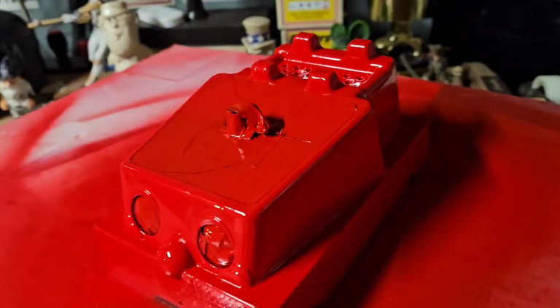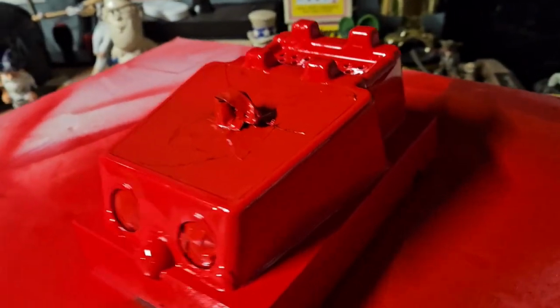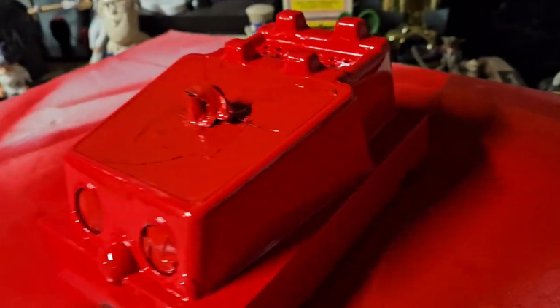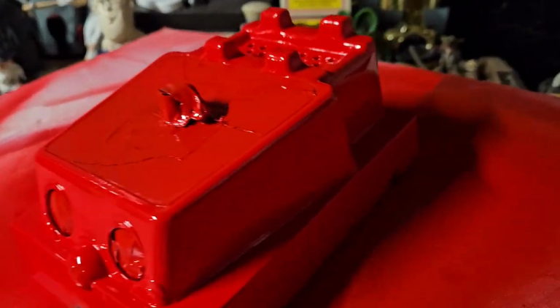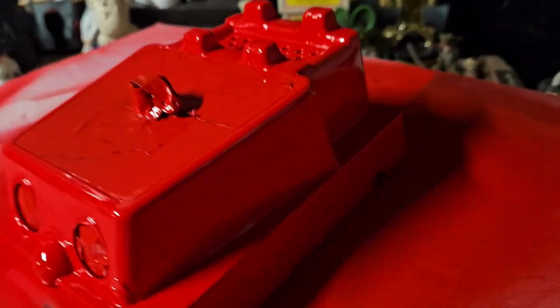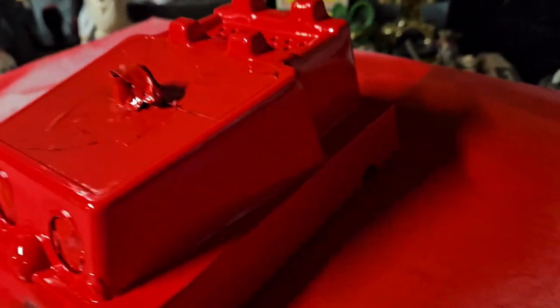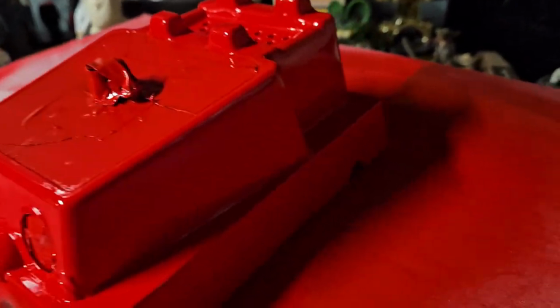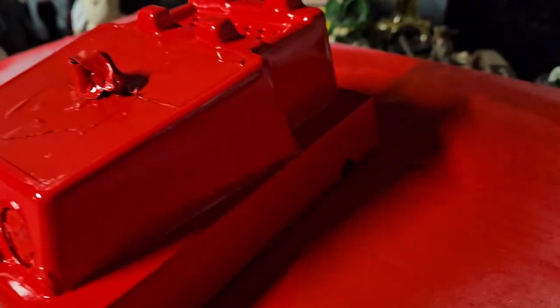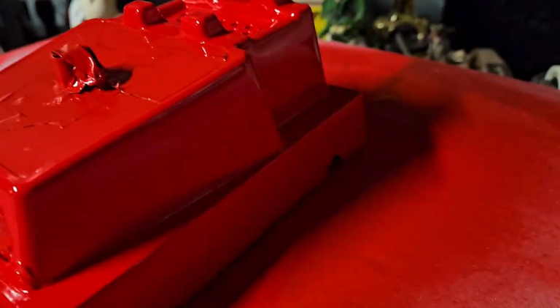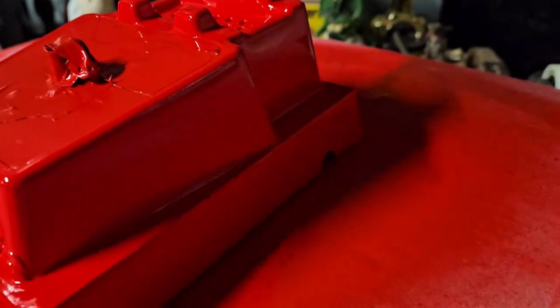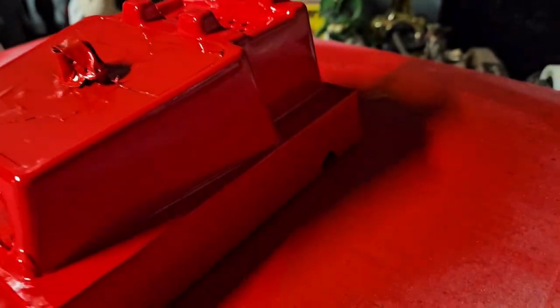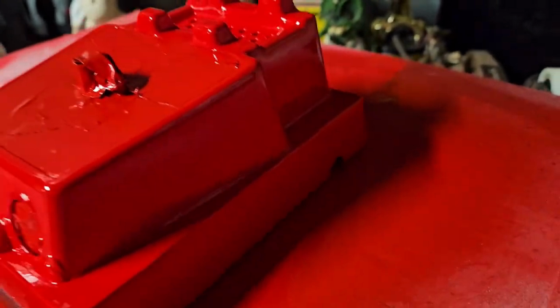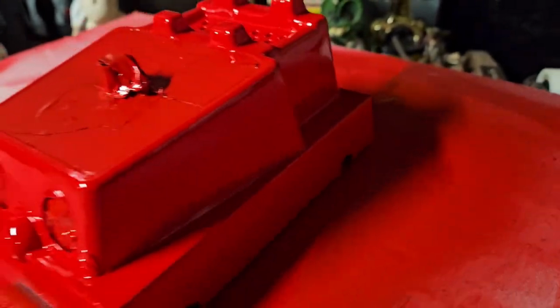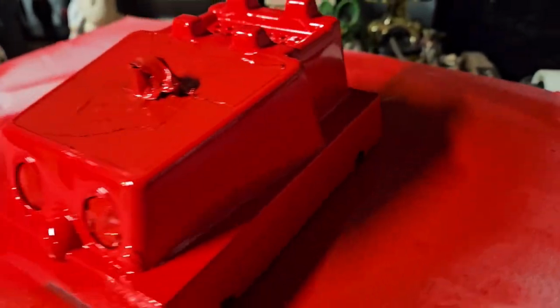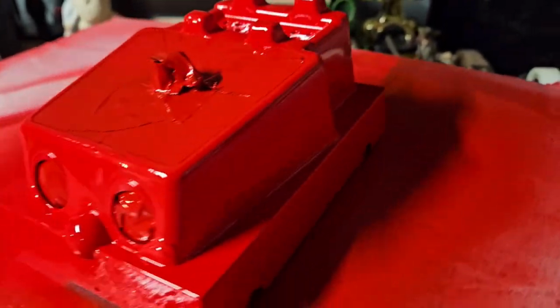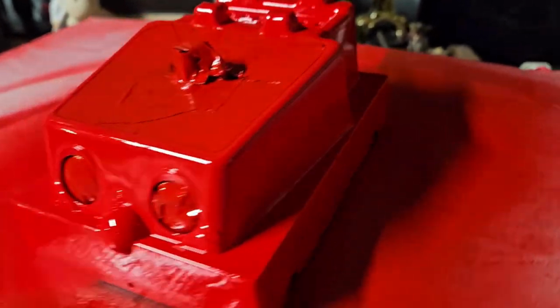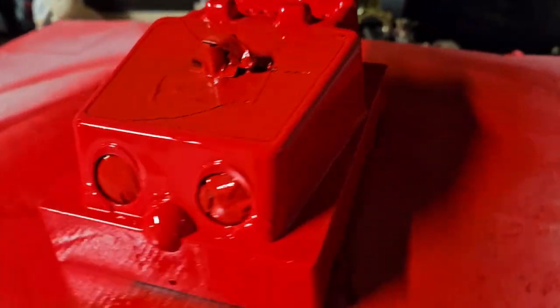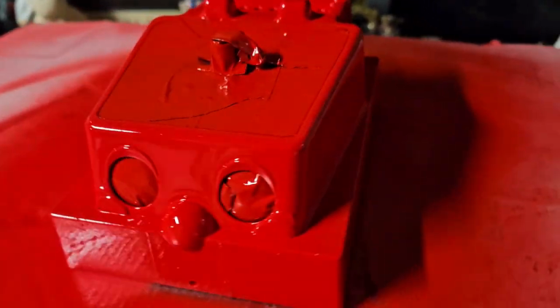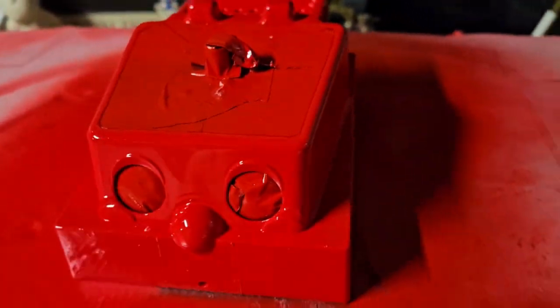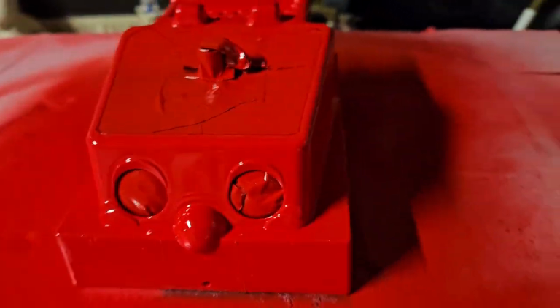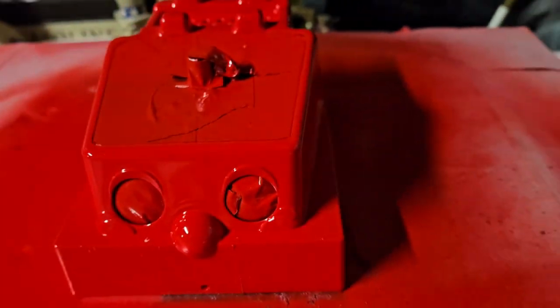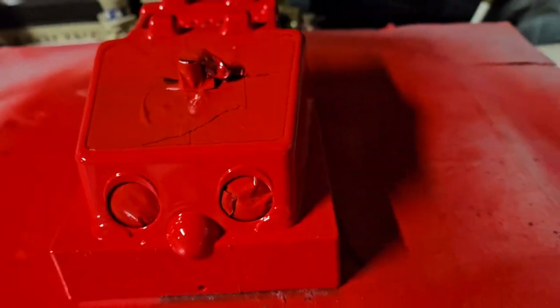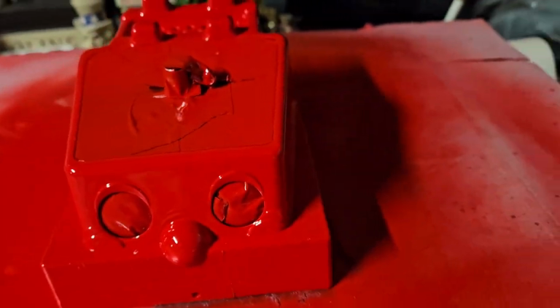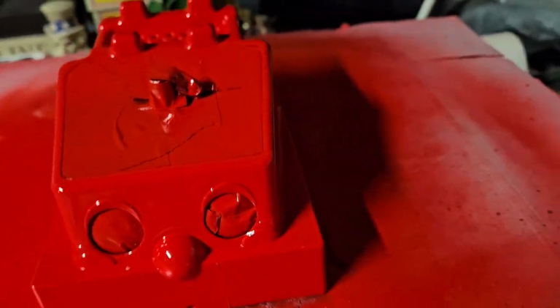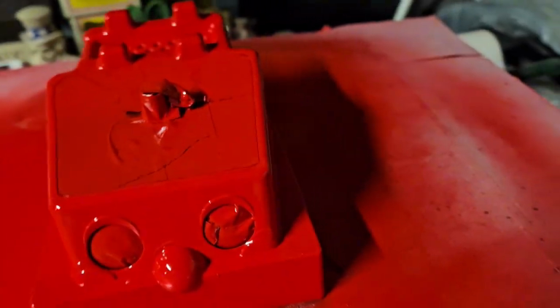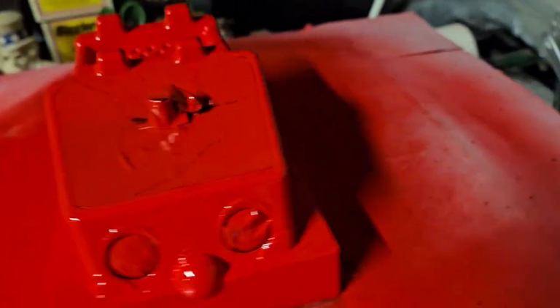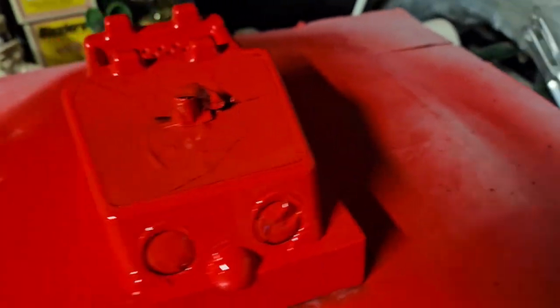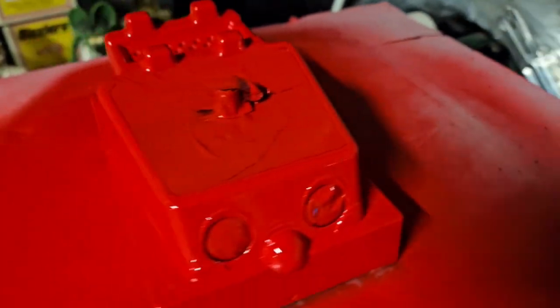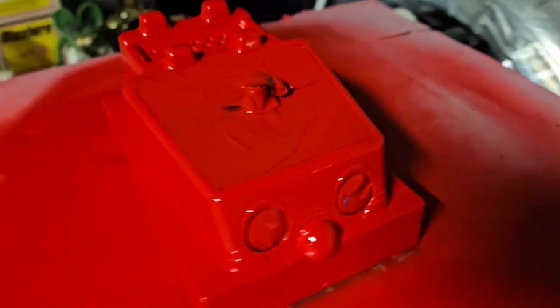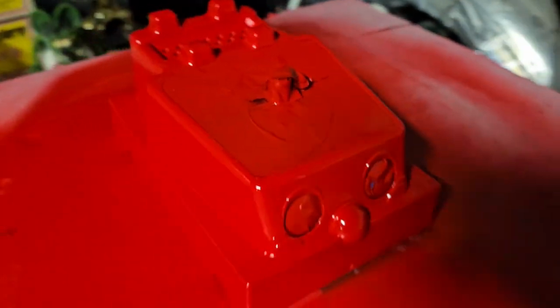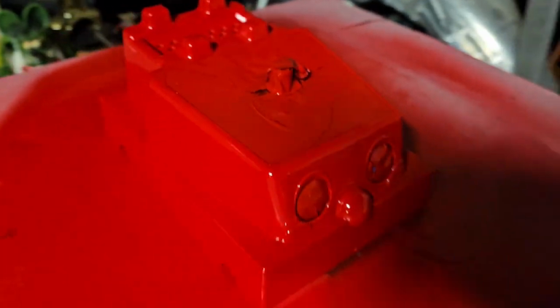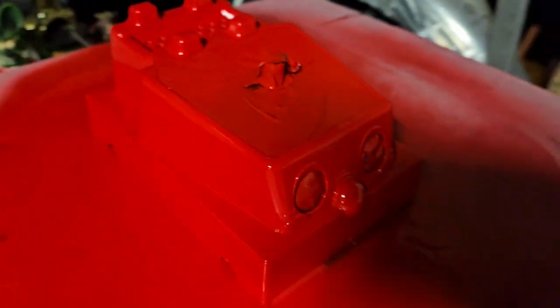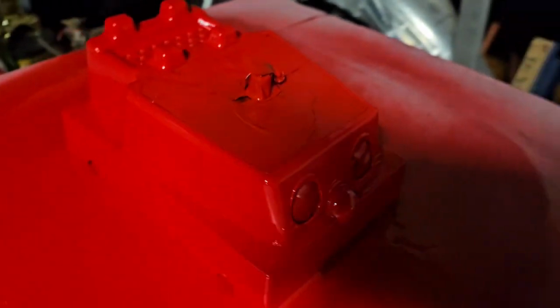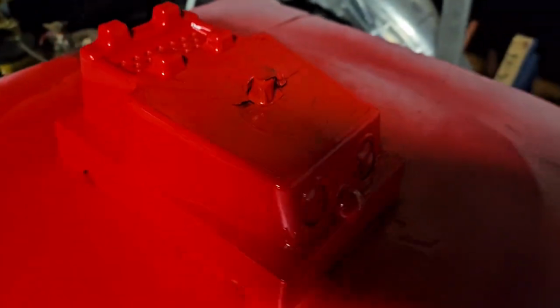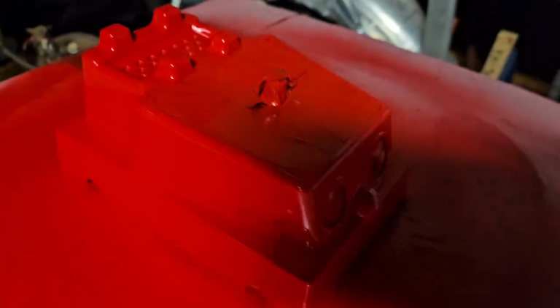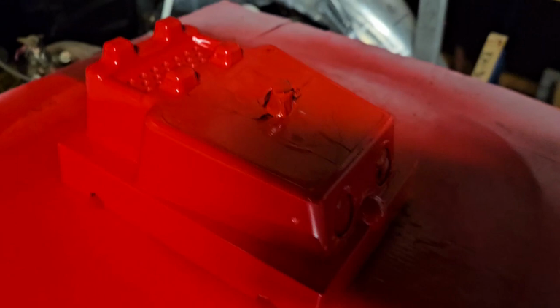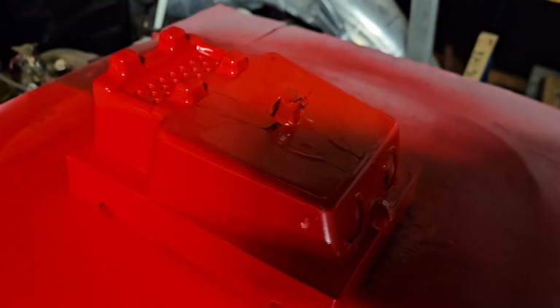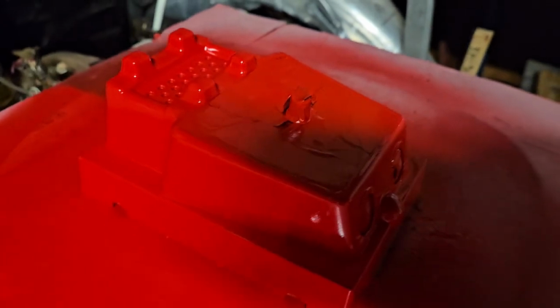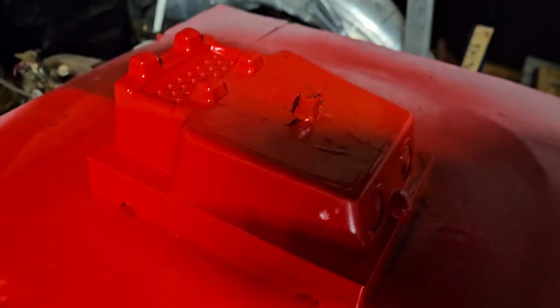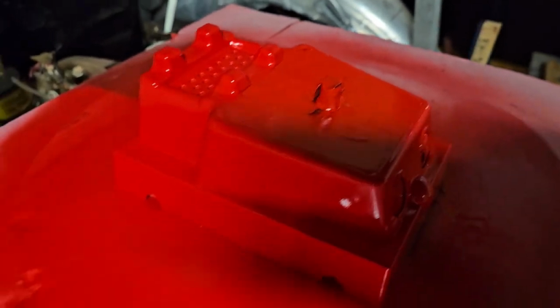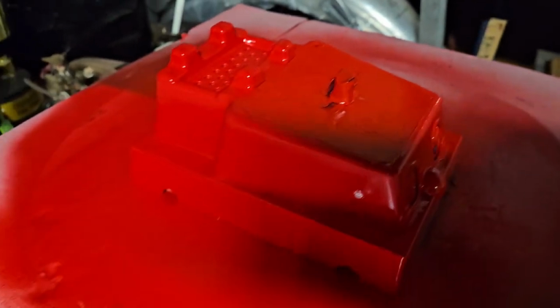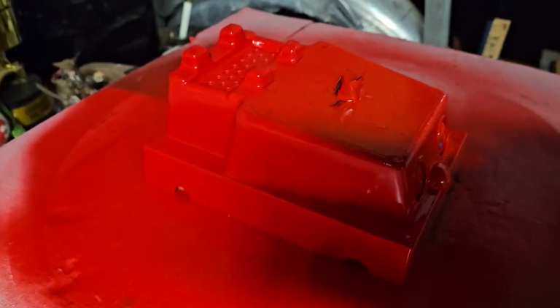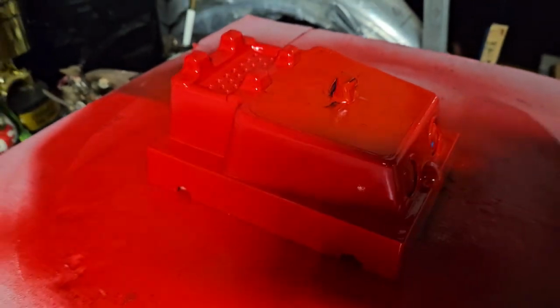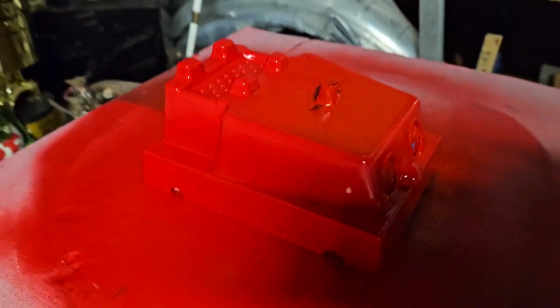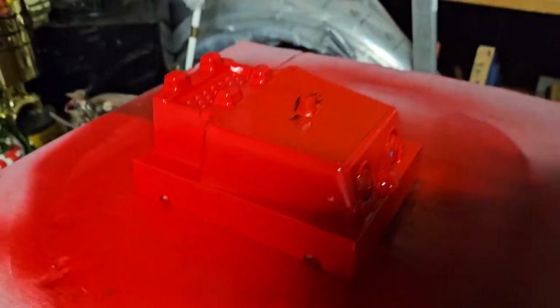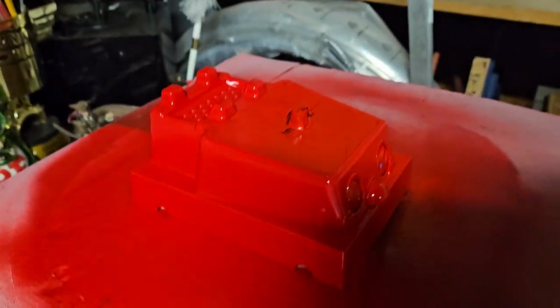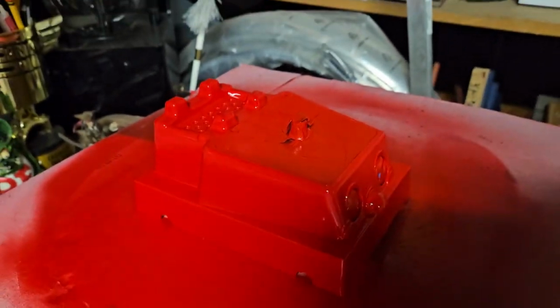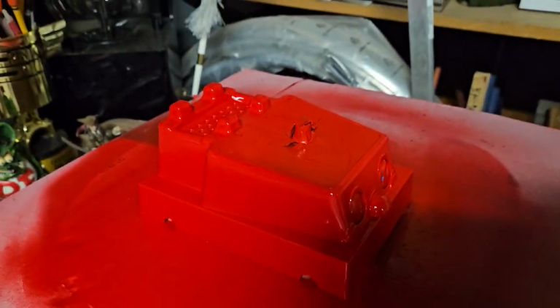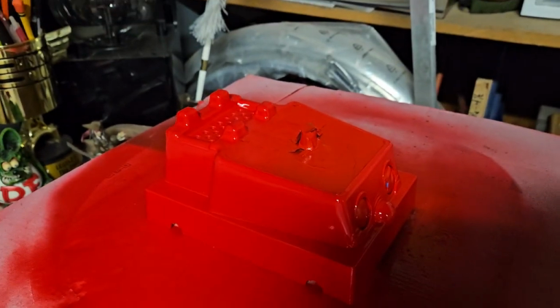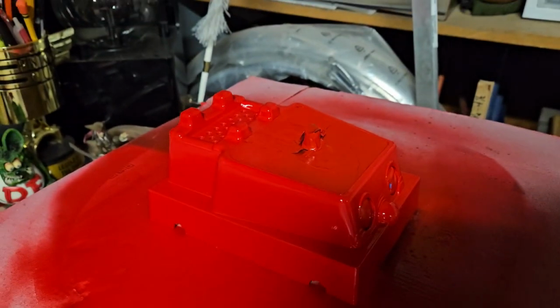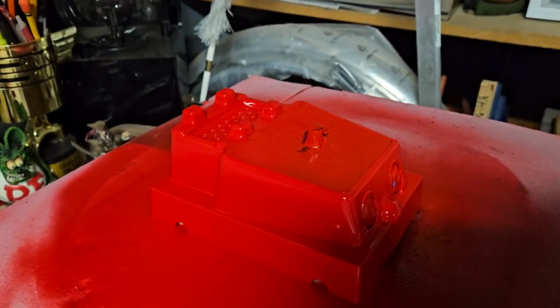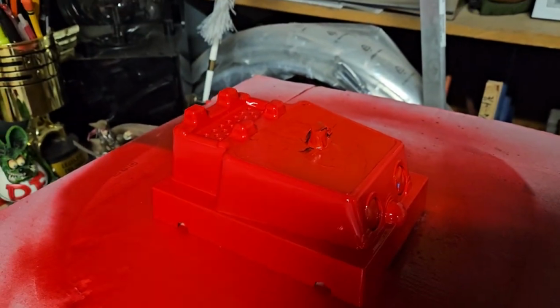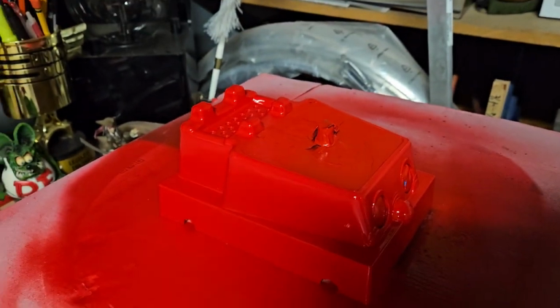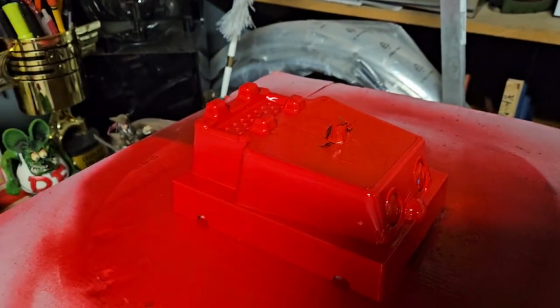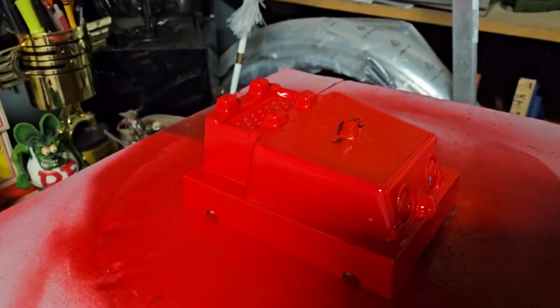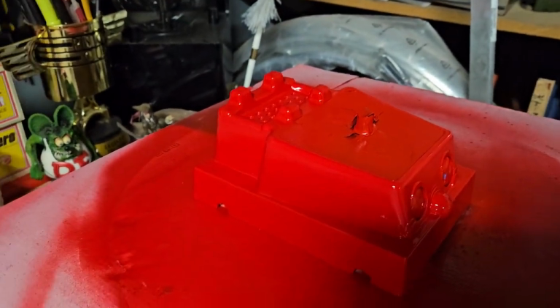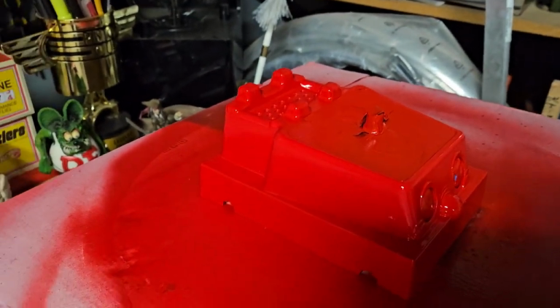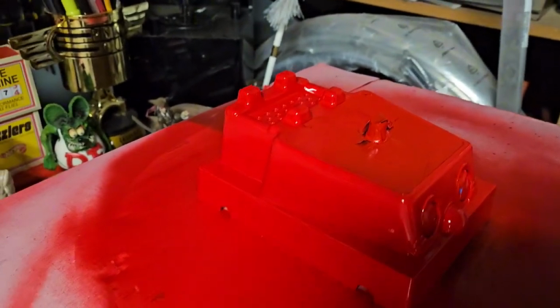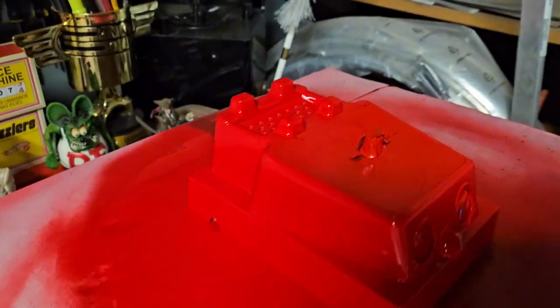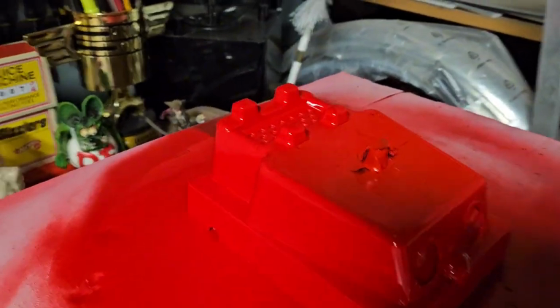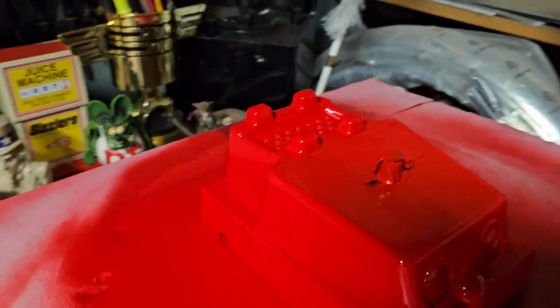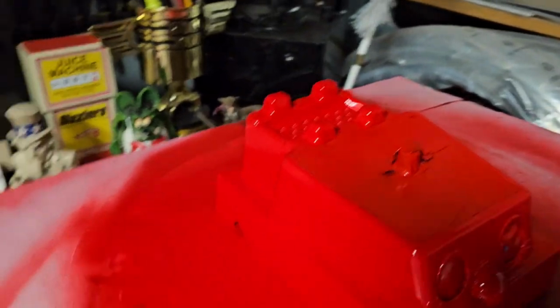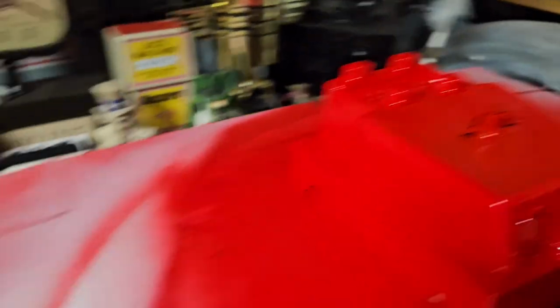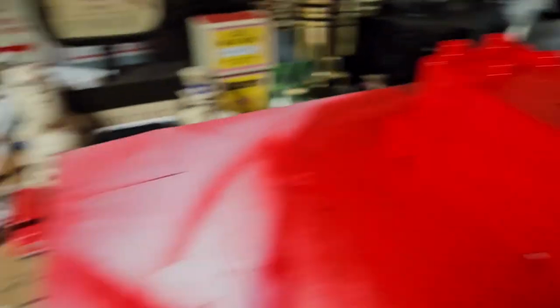Now we just wait for this to dry — looks really good — and then we'll be golden. Now we're going to paint the purple.